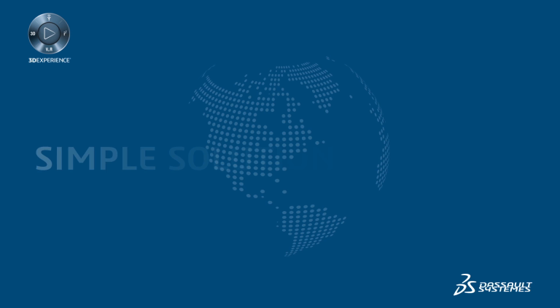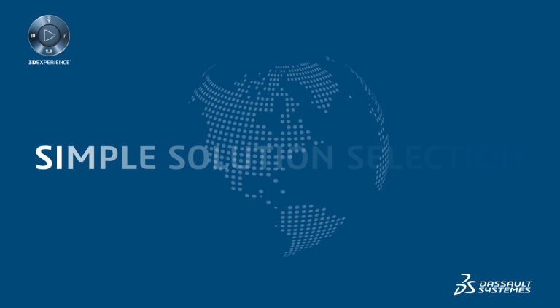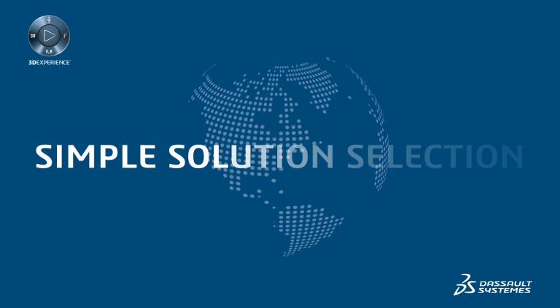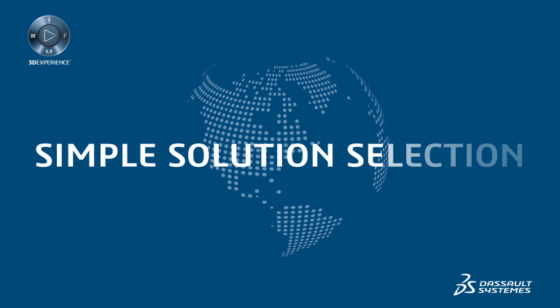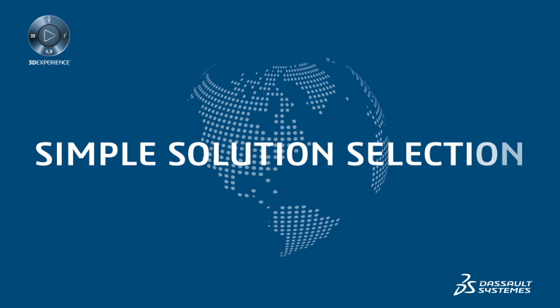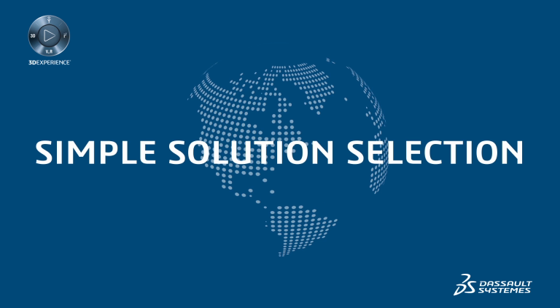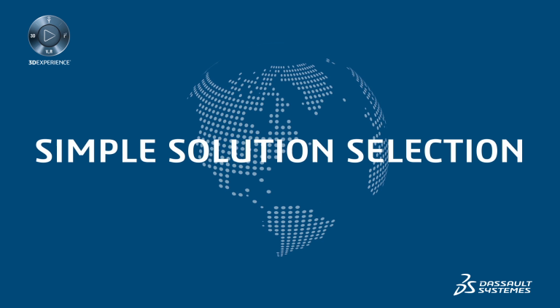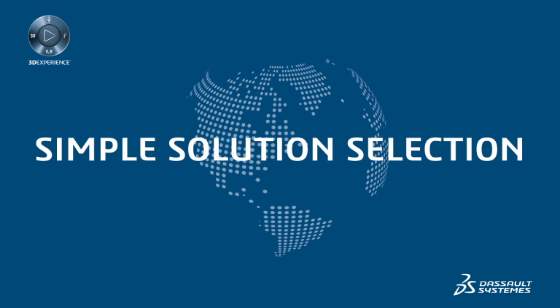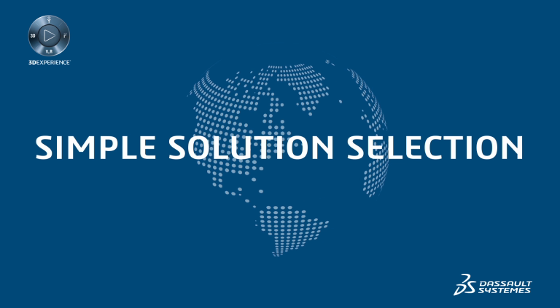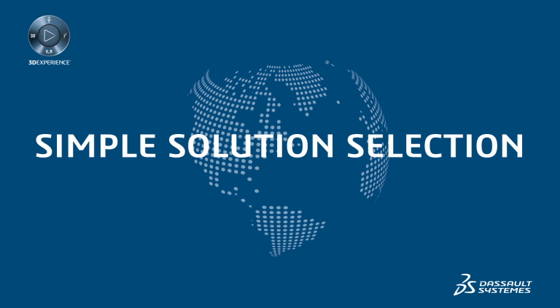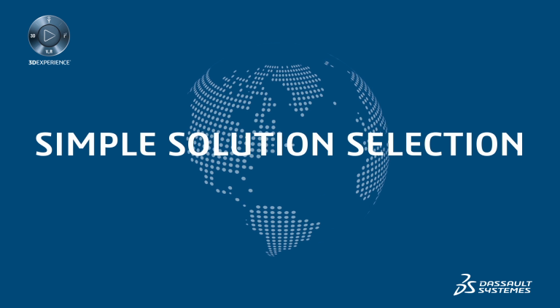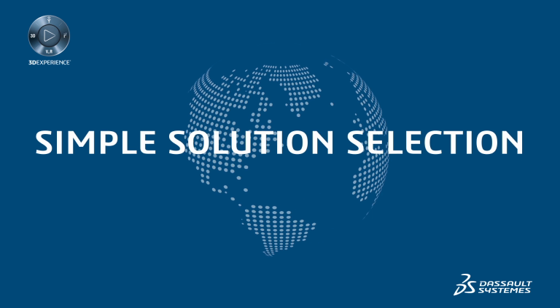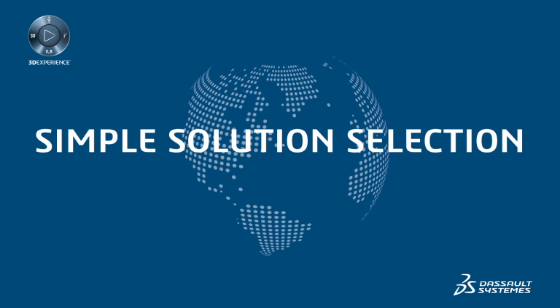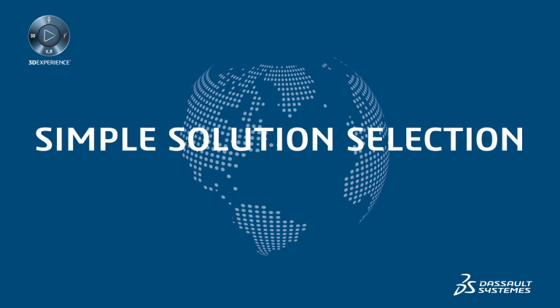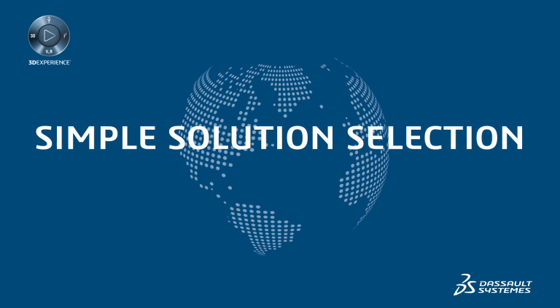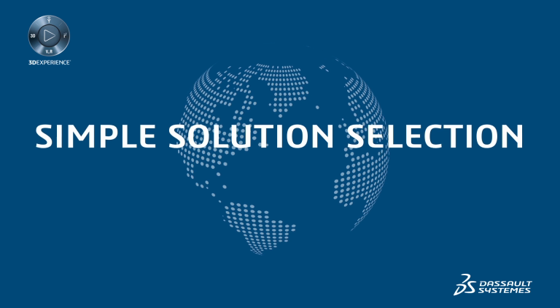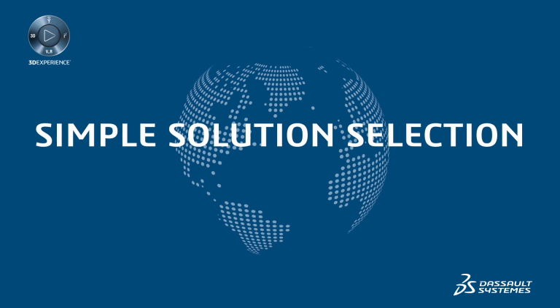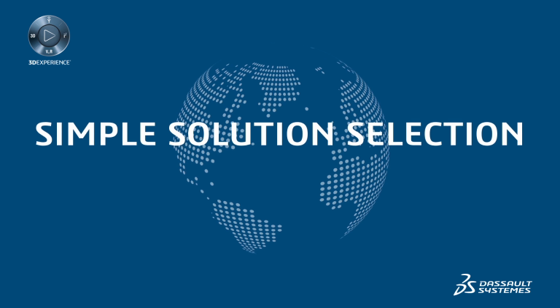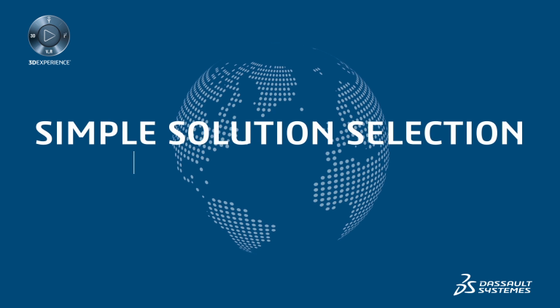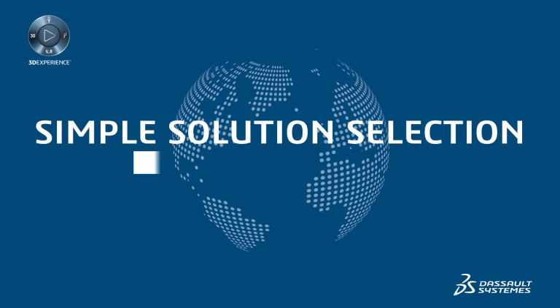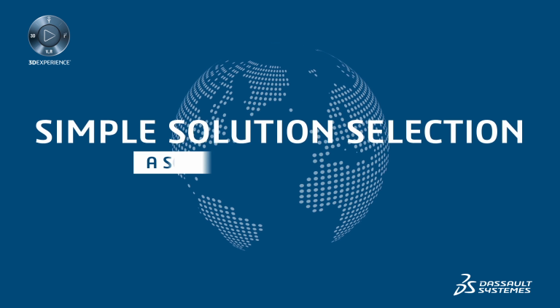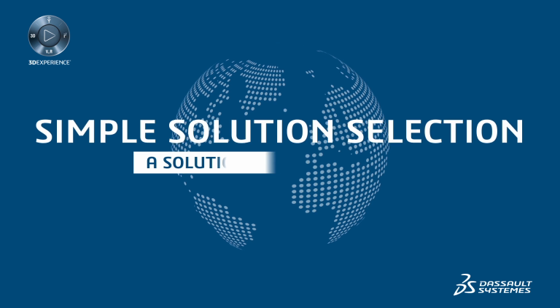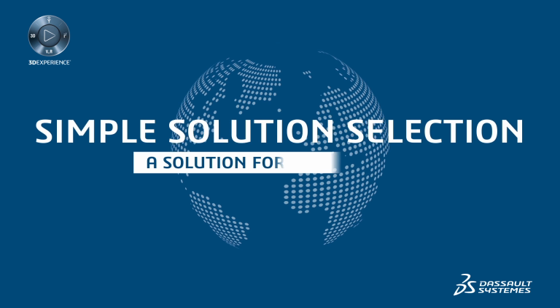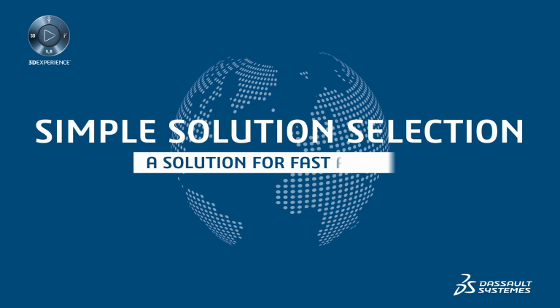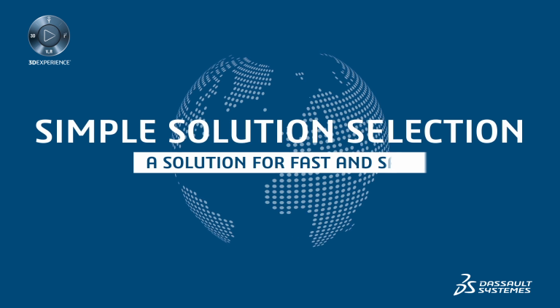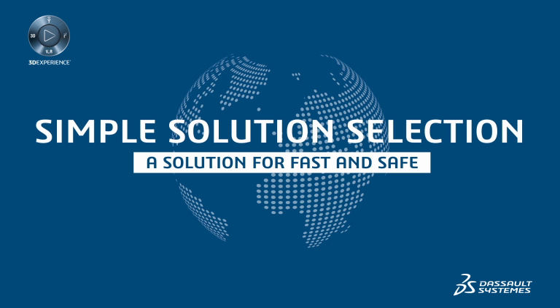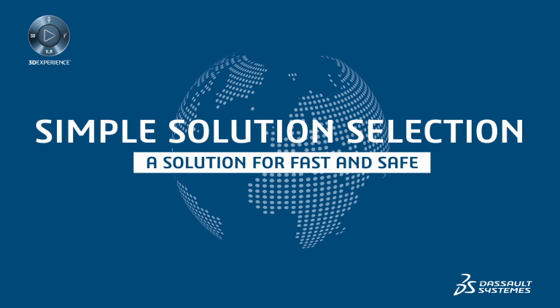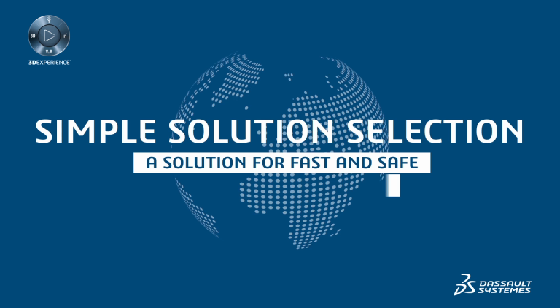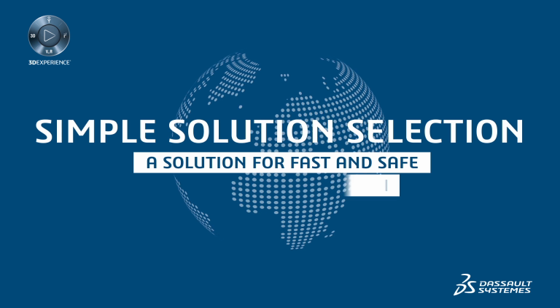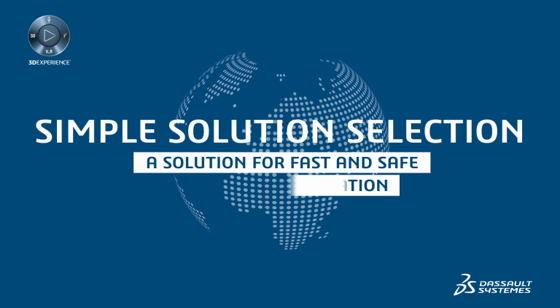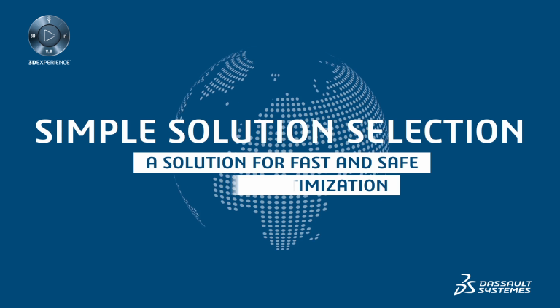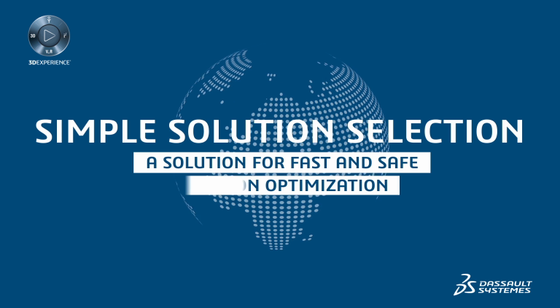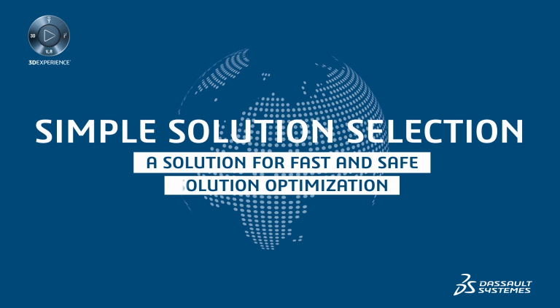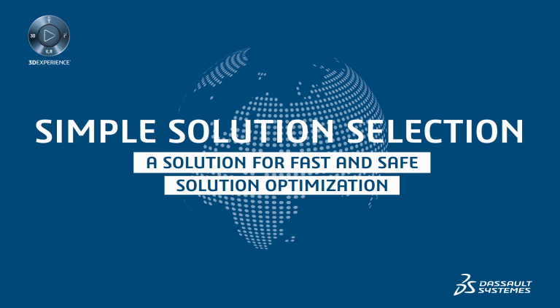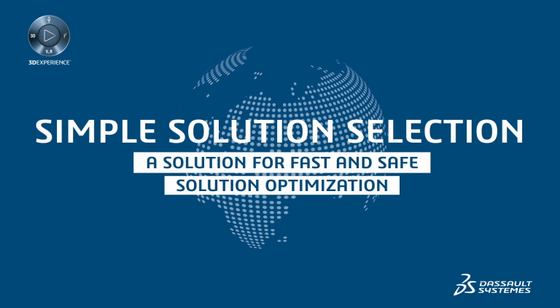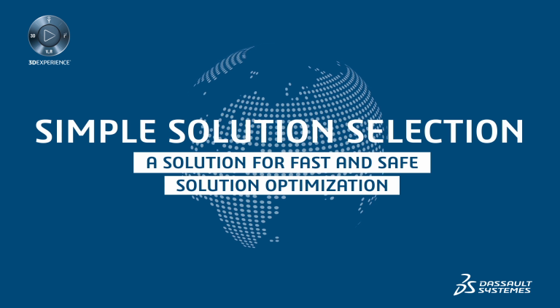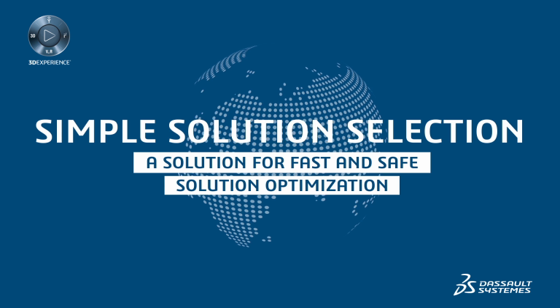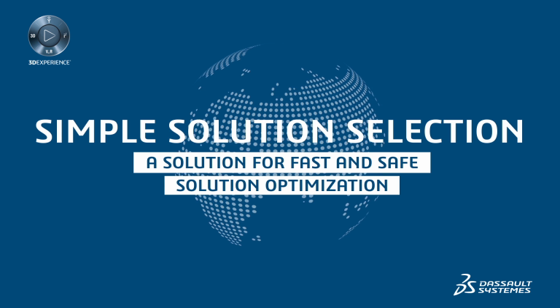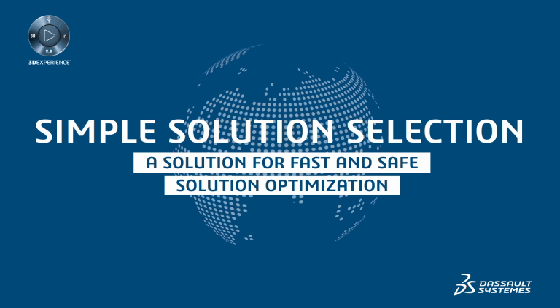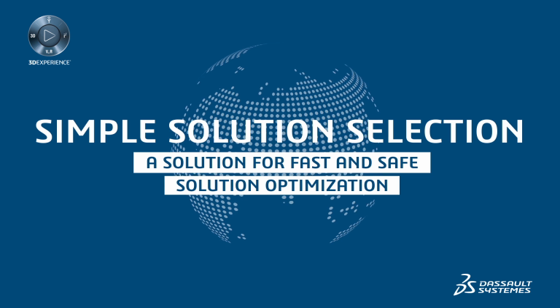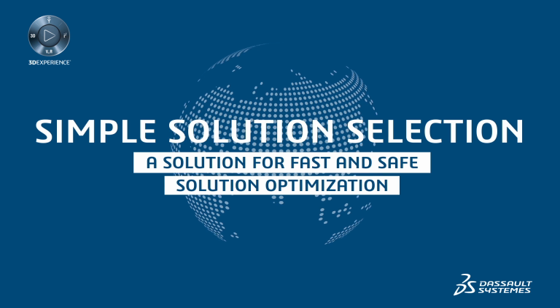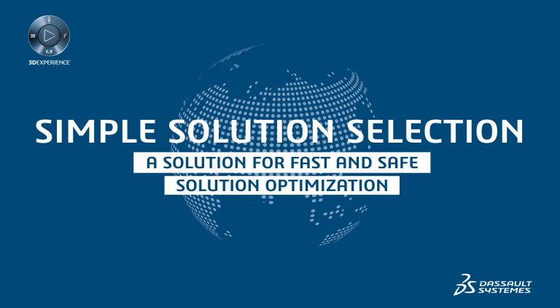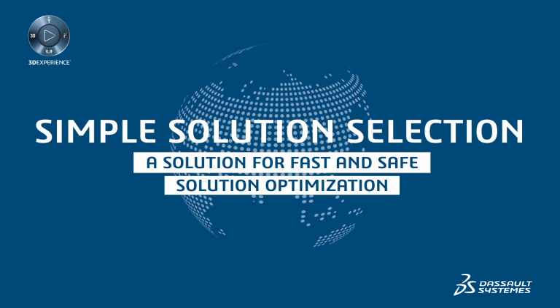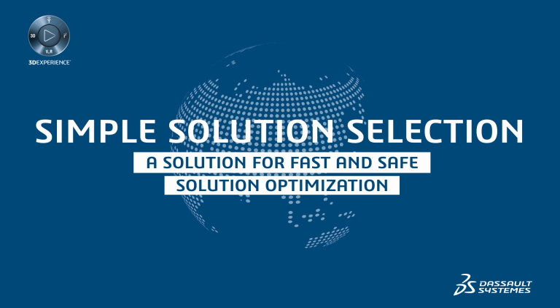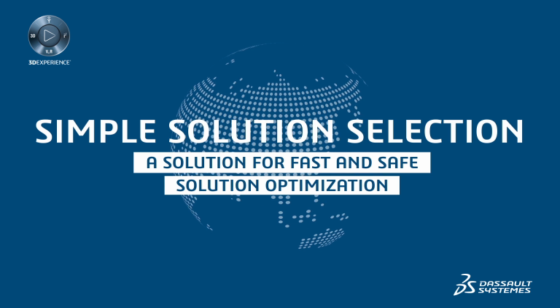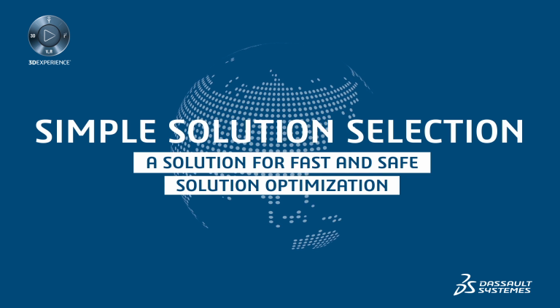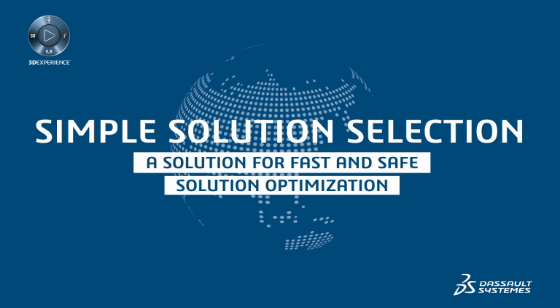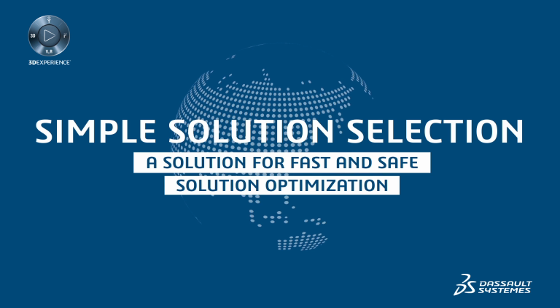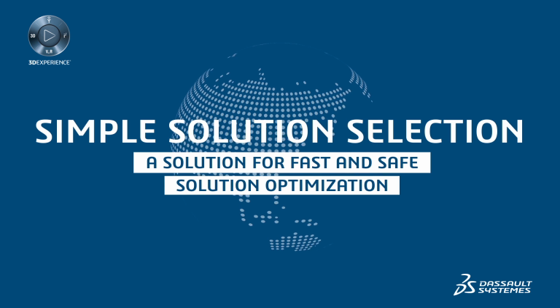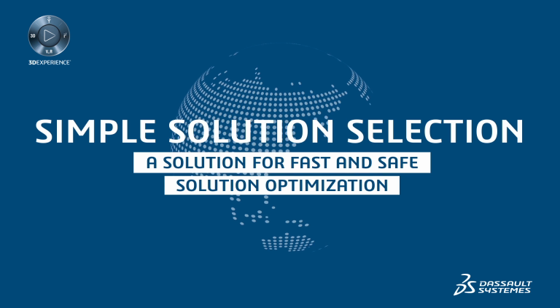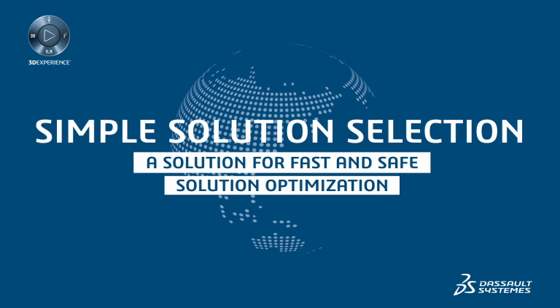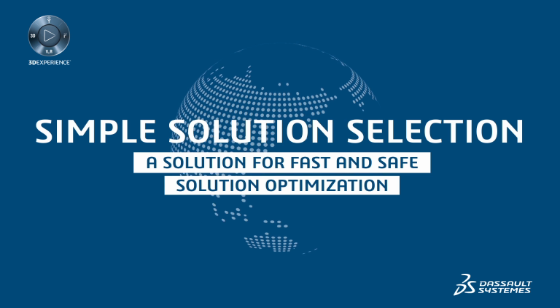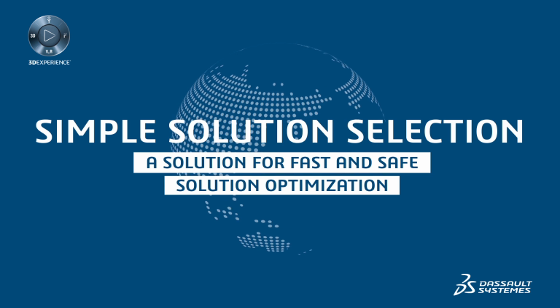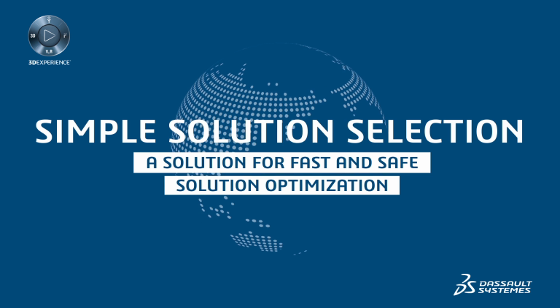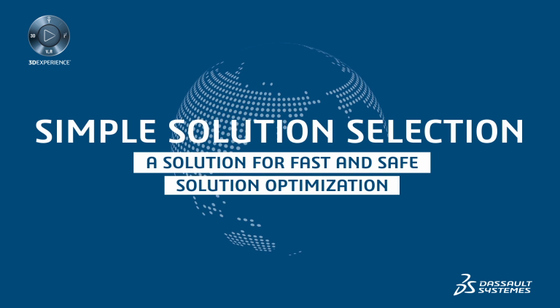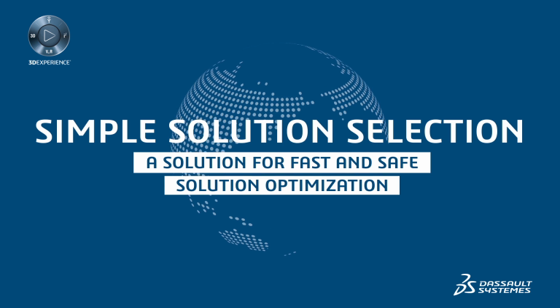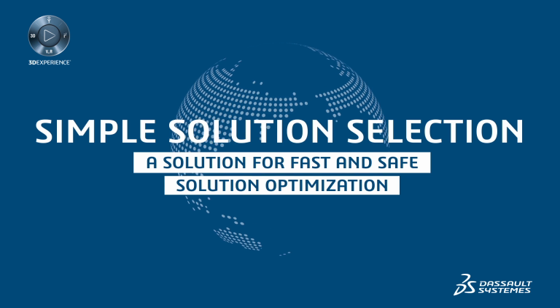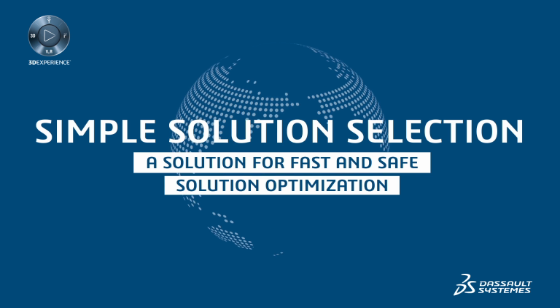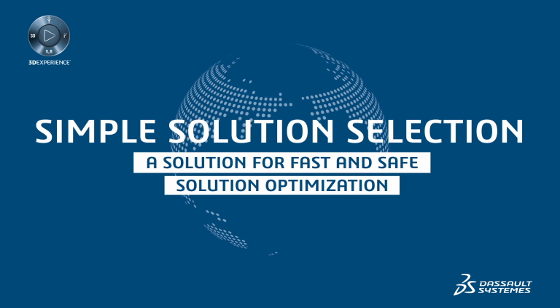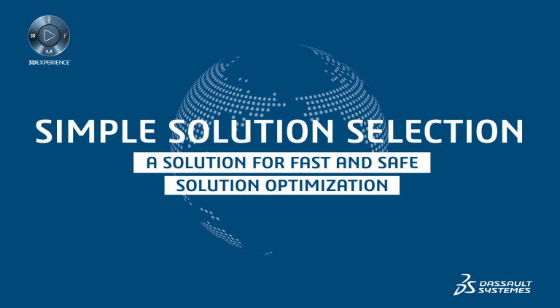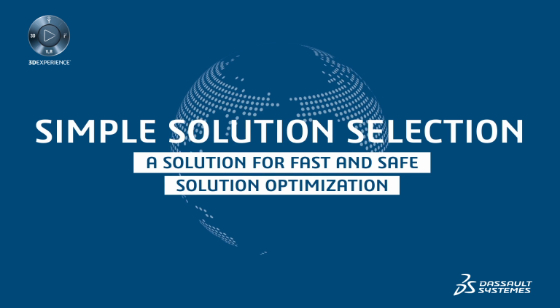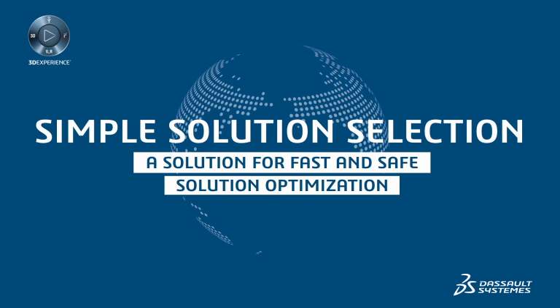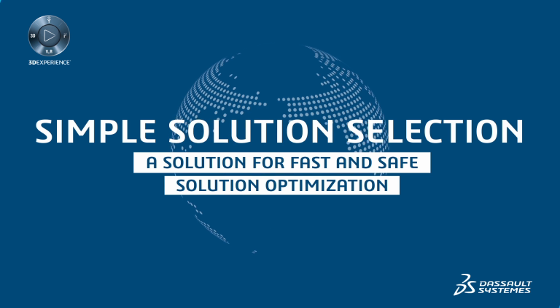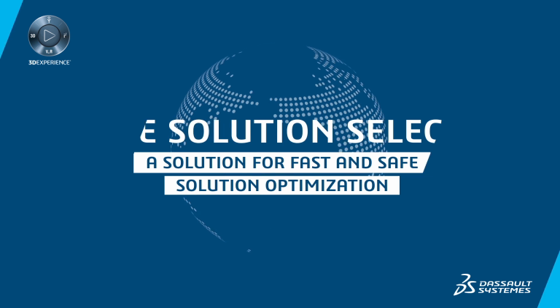Introducing Simple Solution Selection — a fast and safe solution optimization to develop and deliver new products on the market.